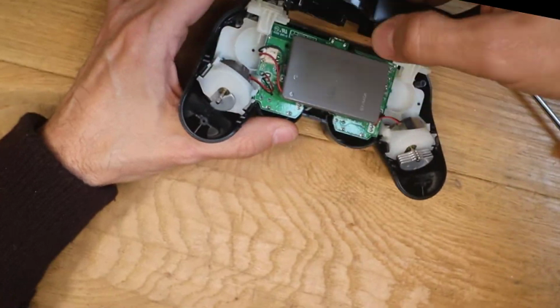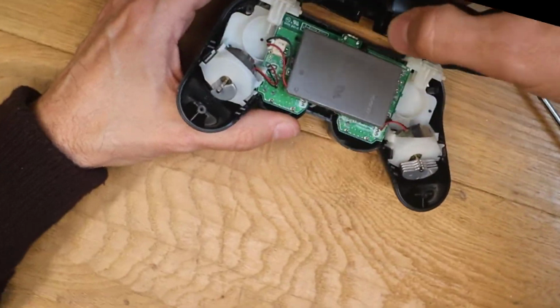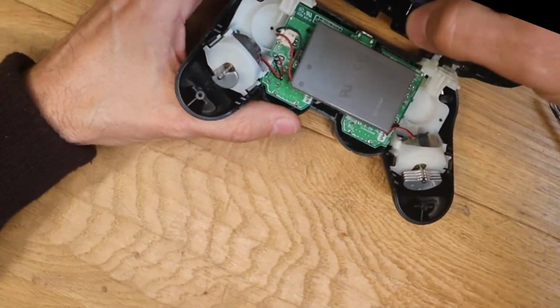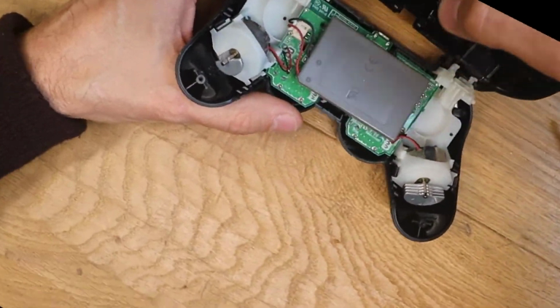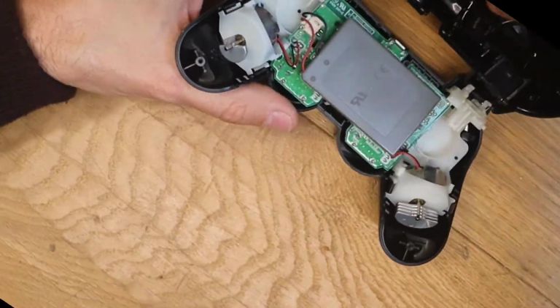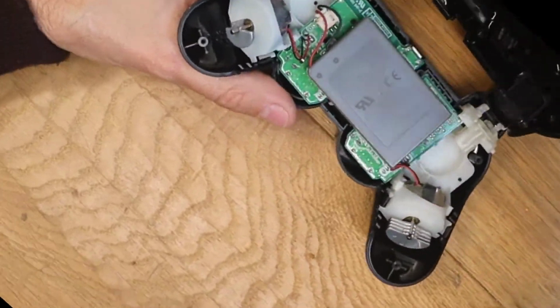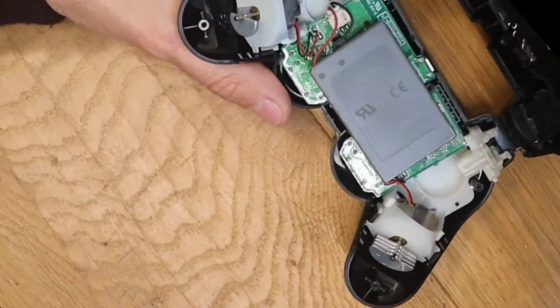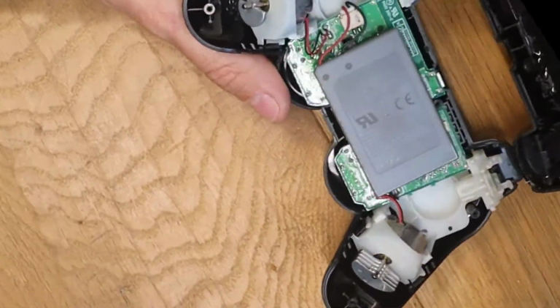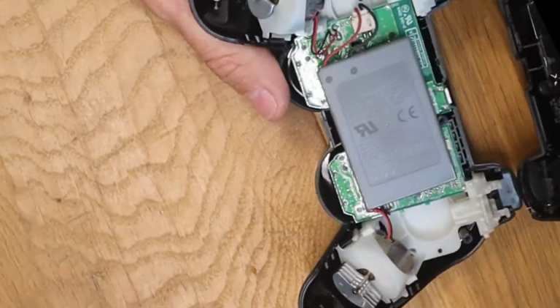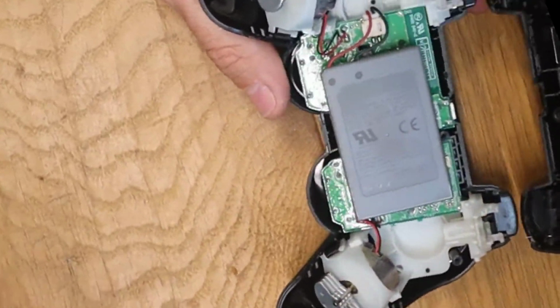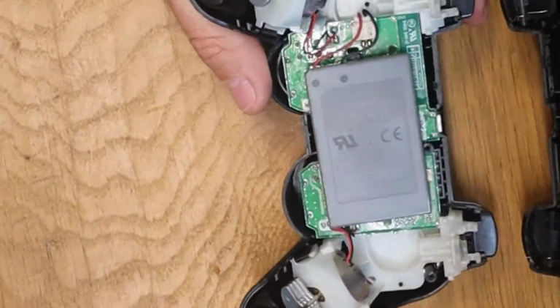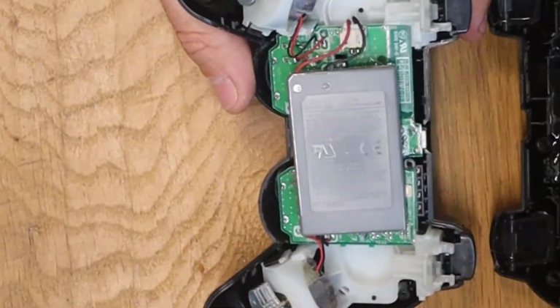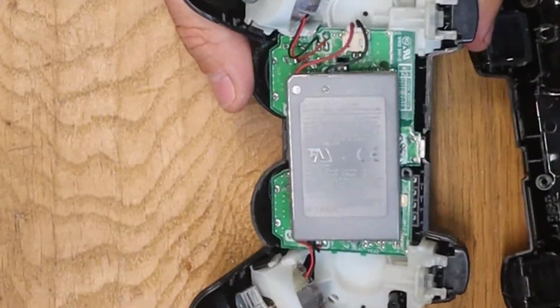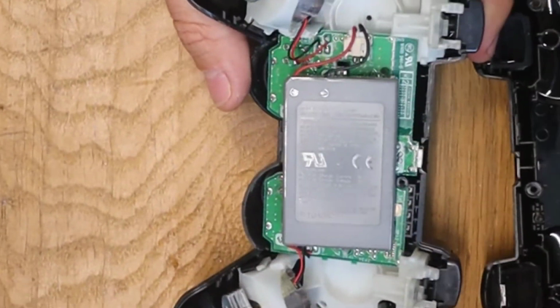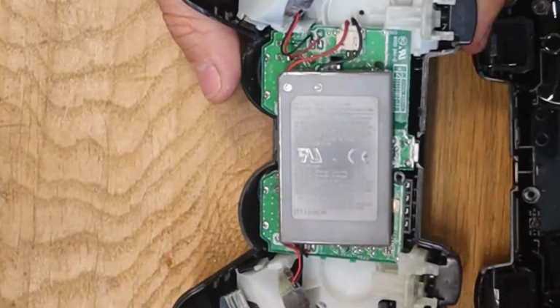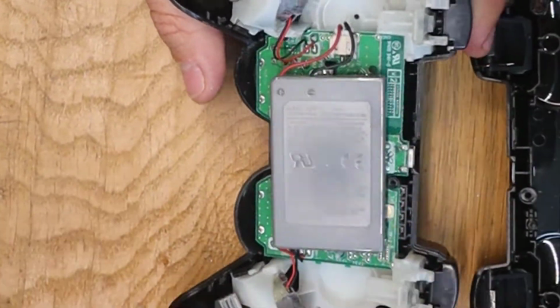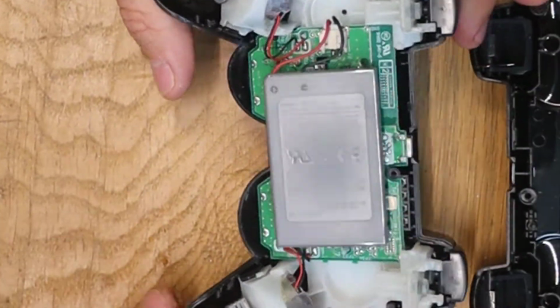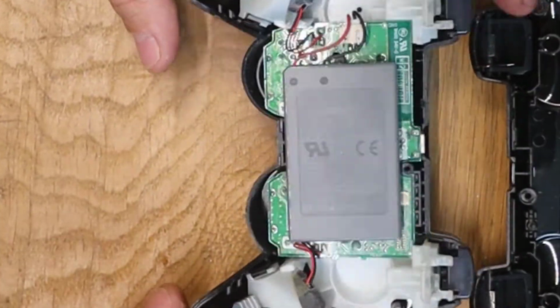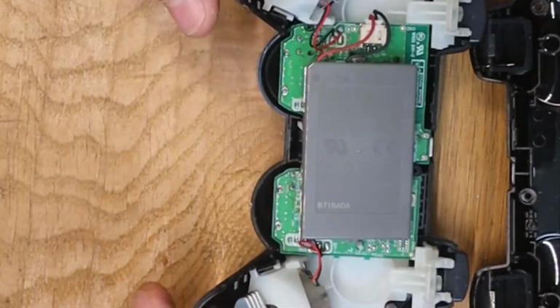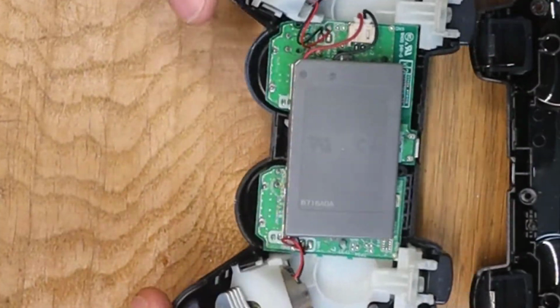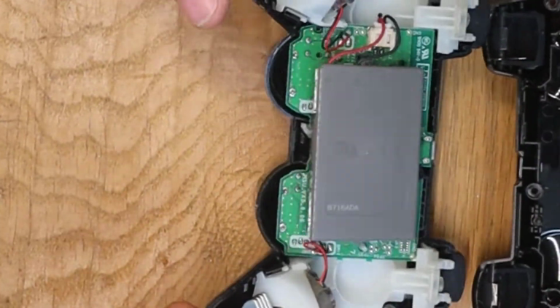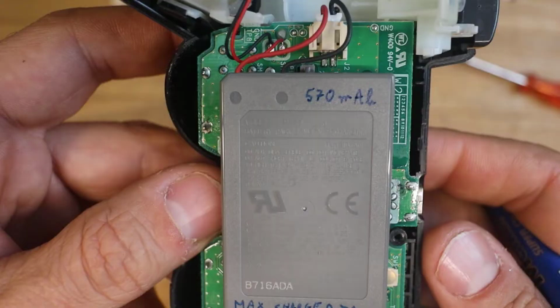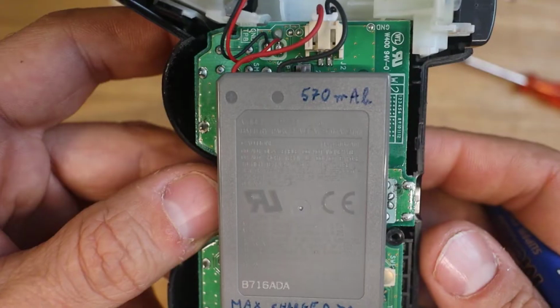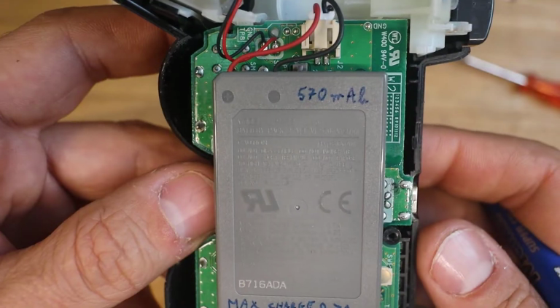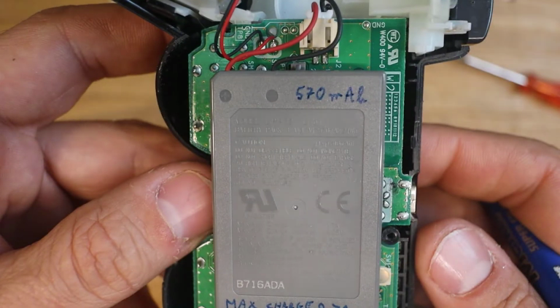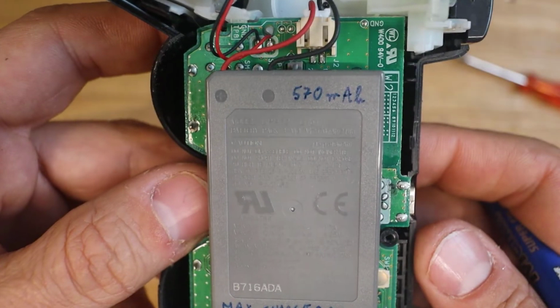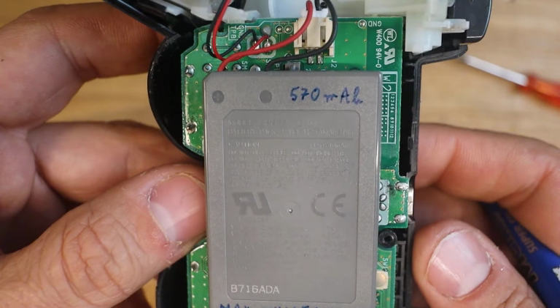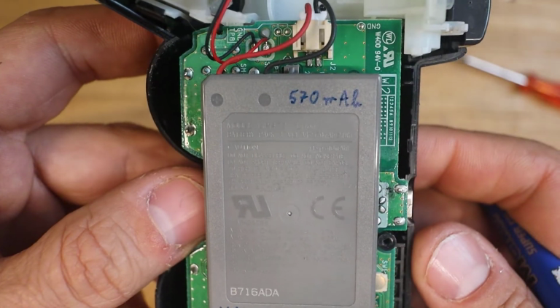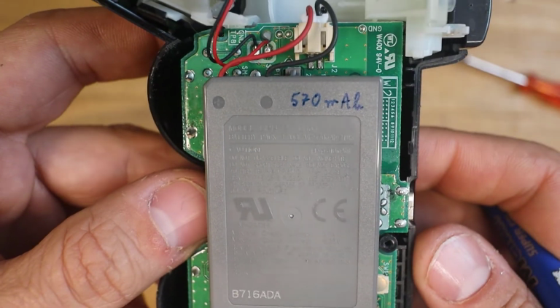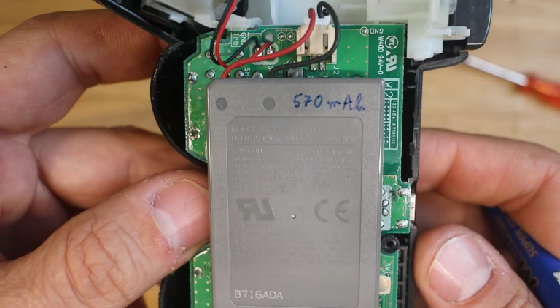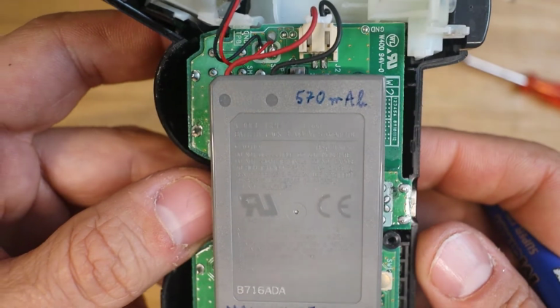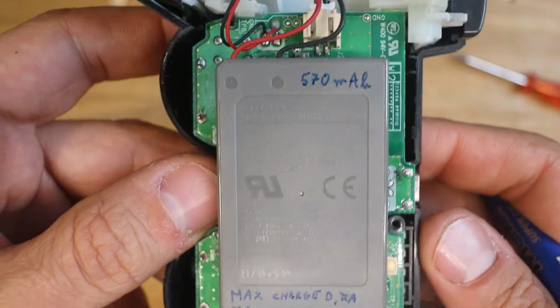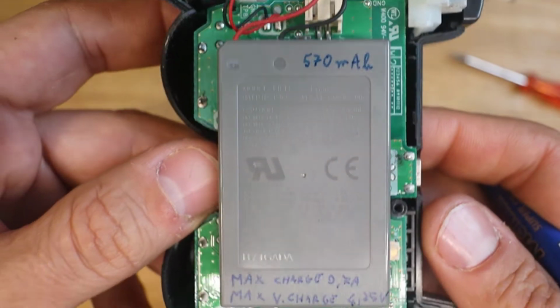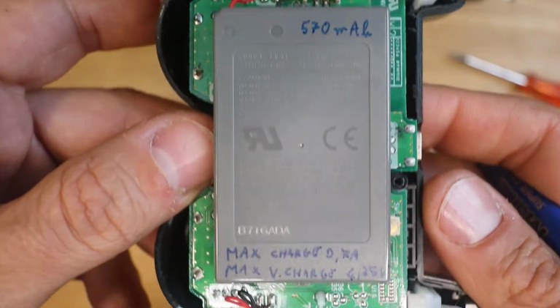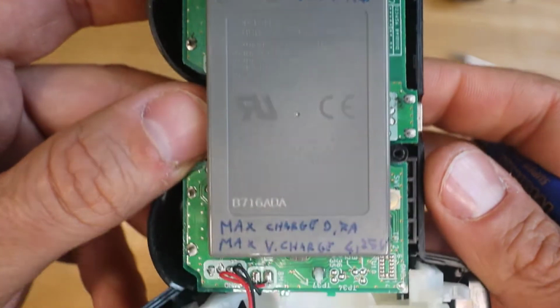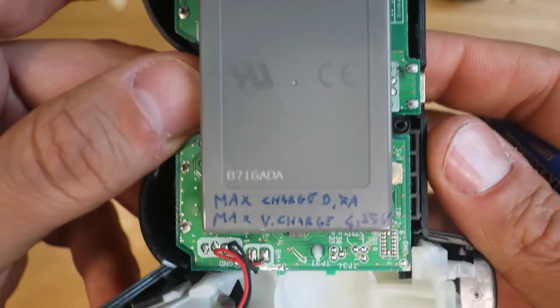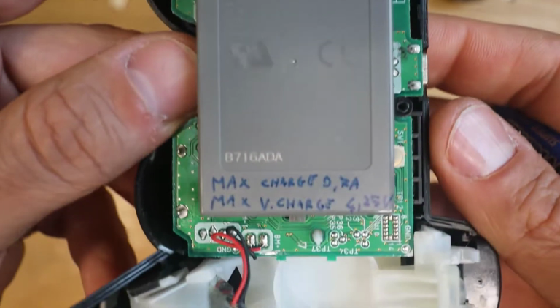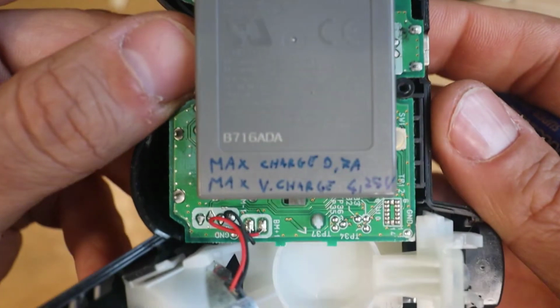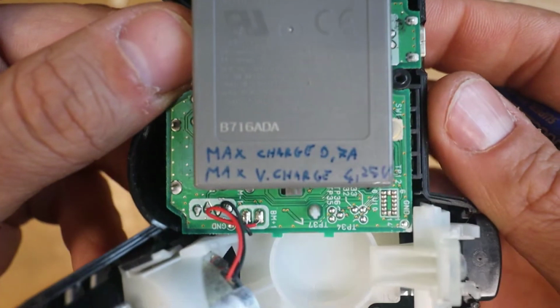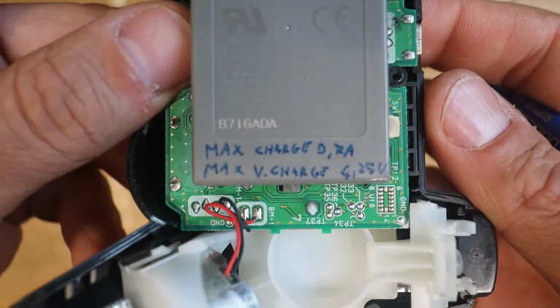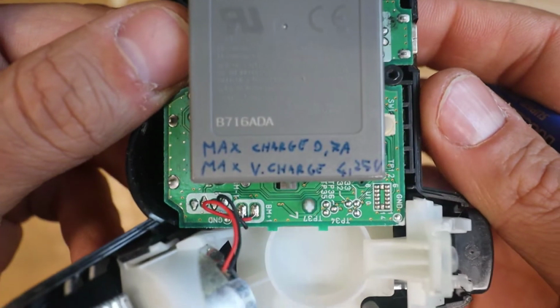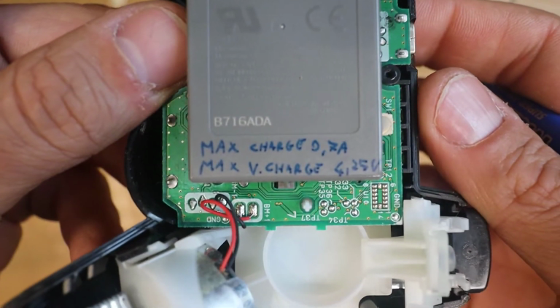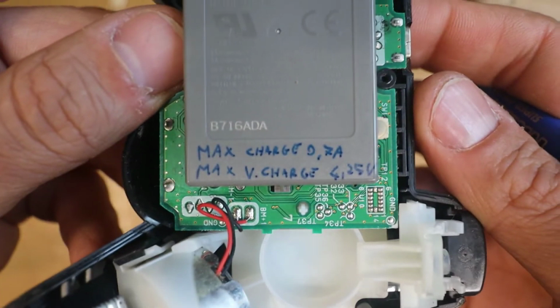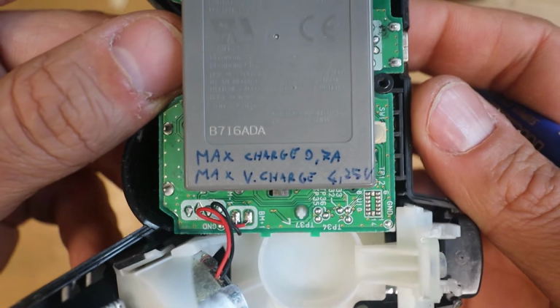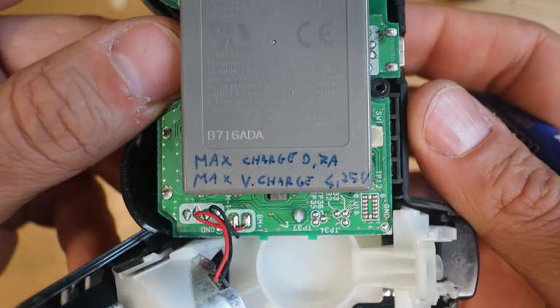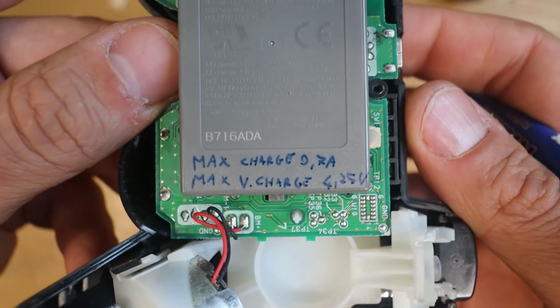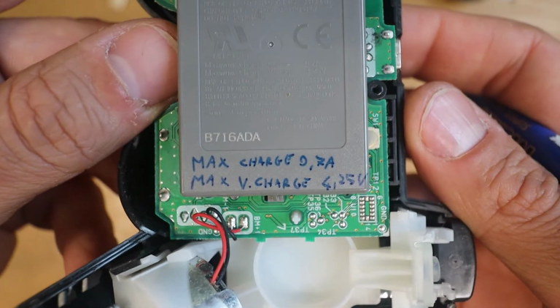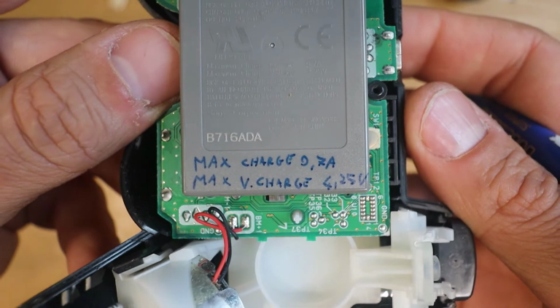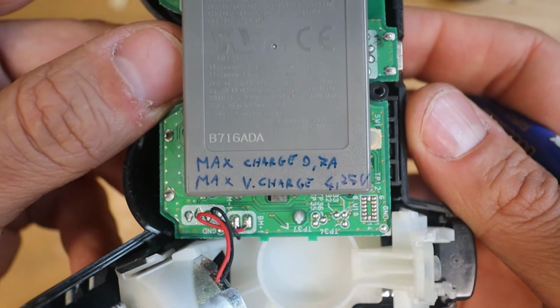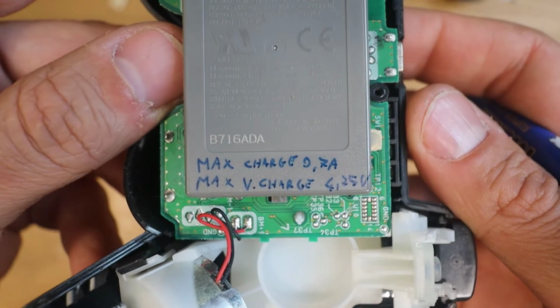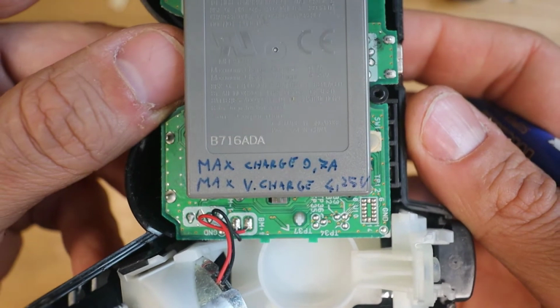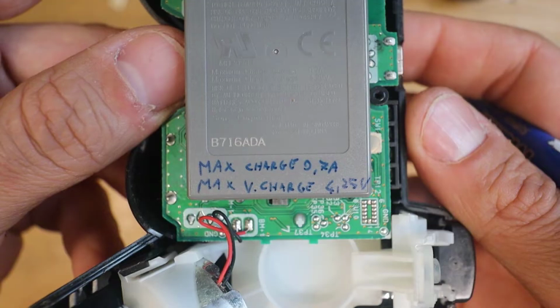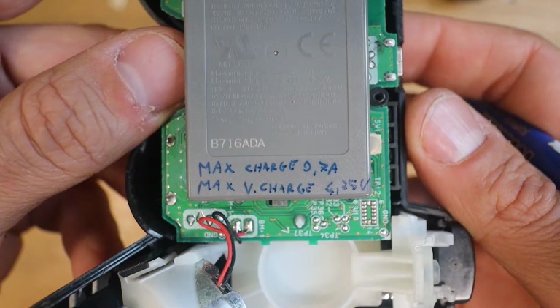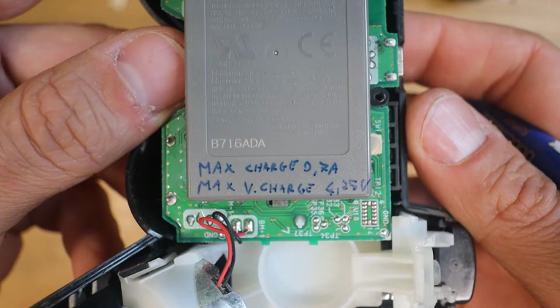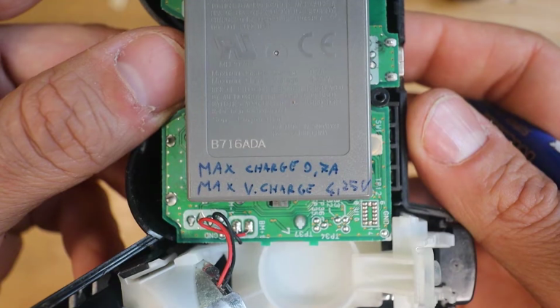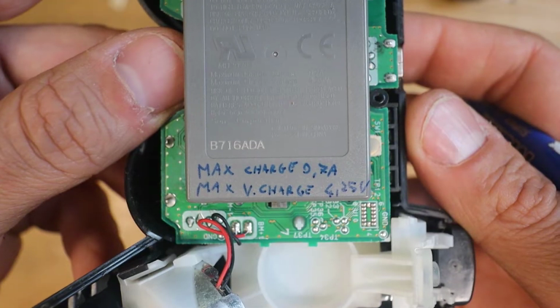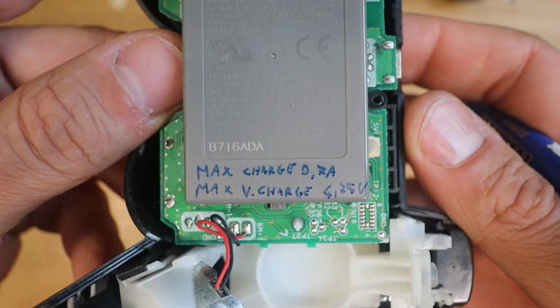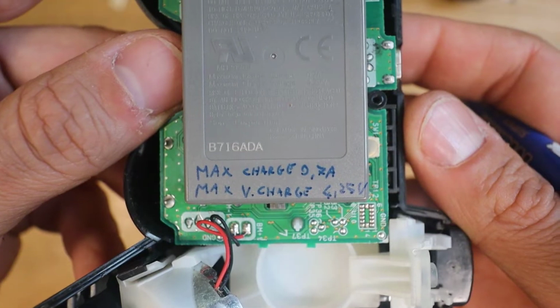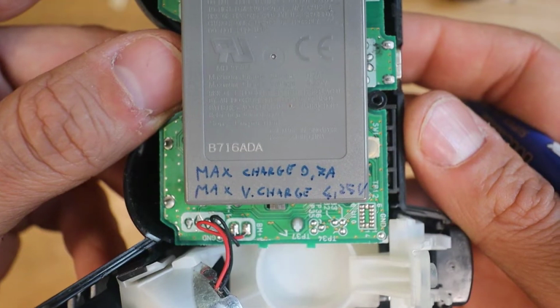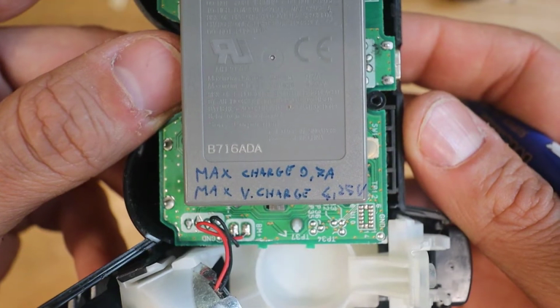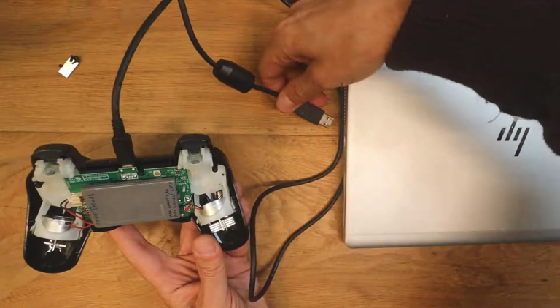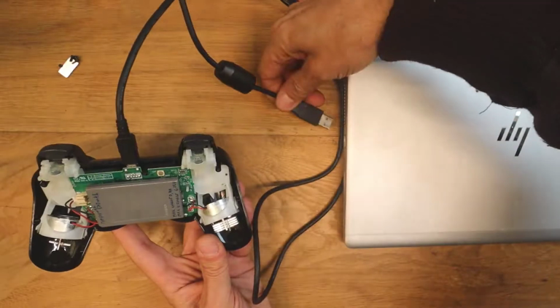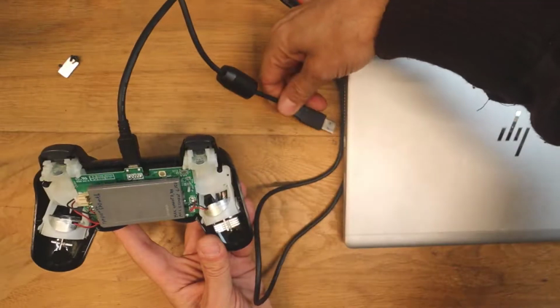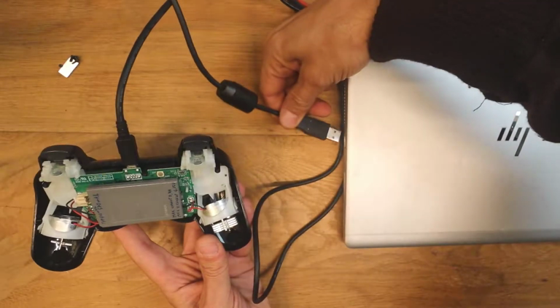The original battery is a 570mAh with a maximum charge current of 700mA.